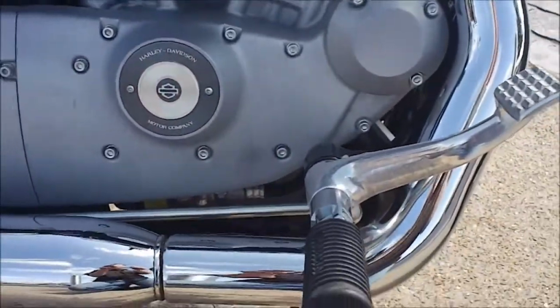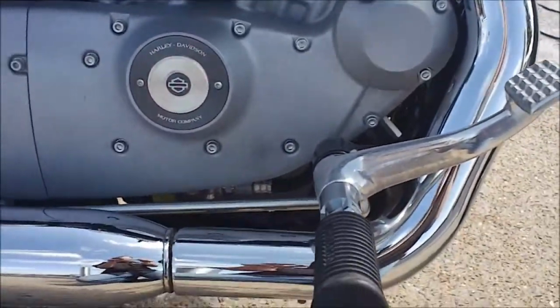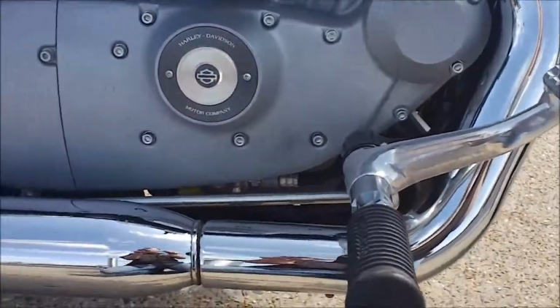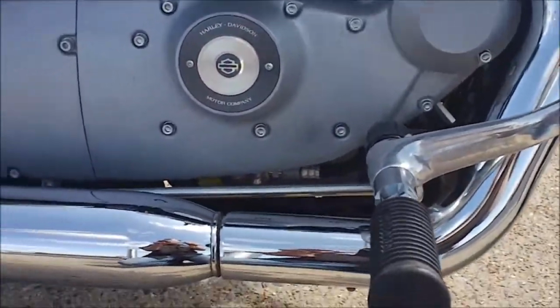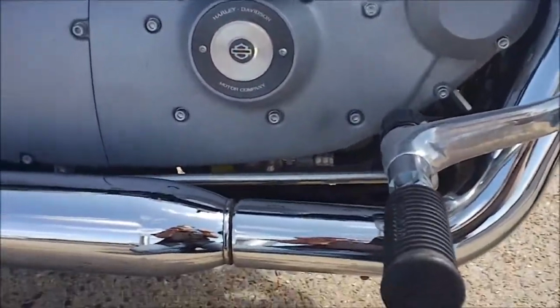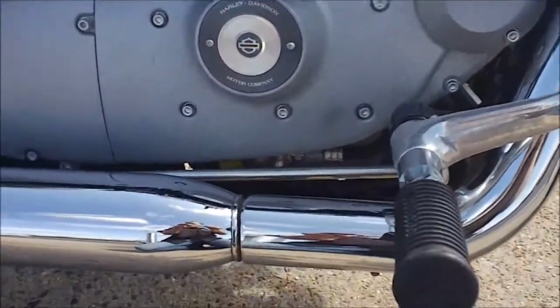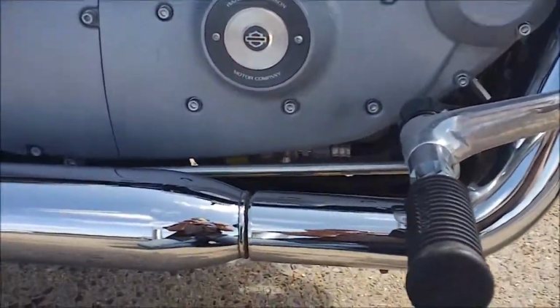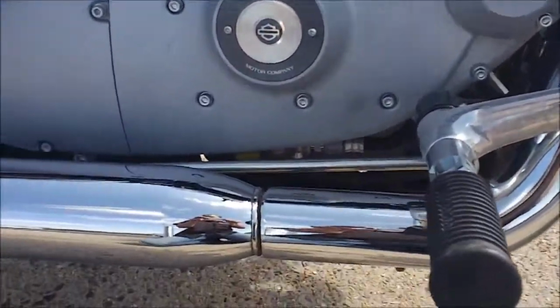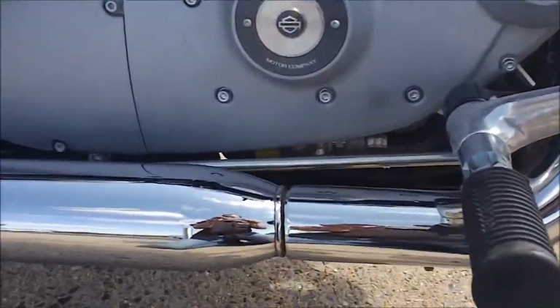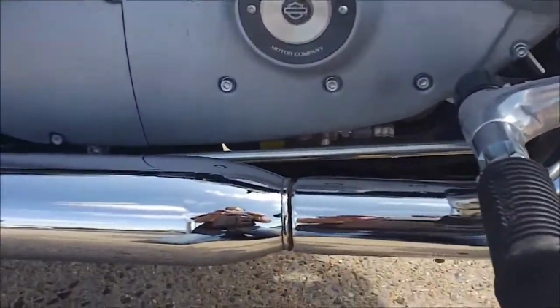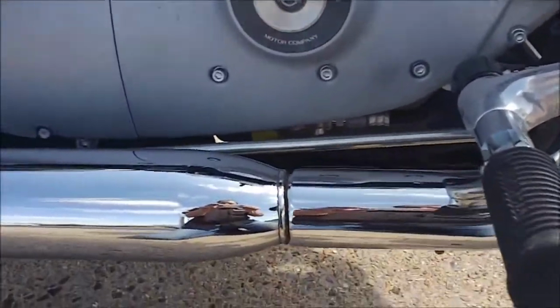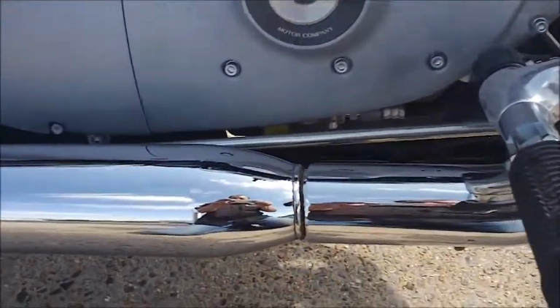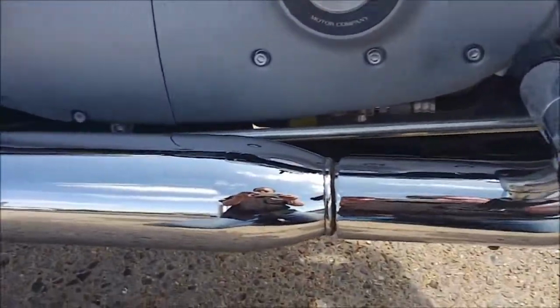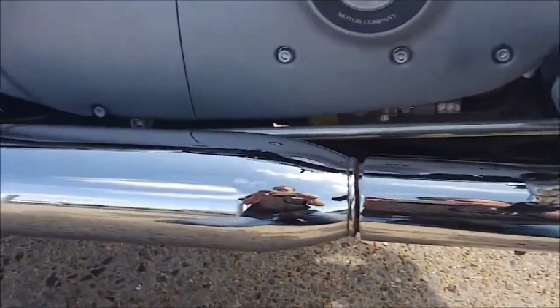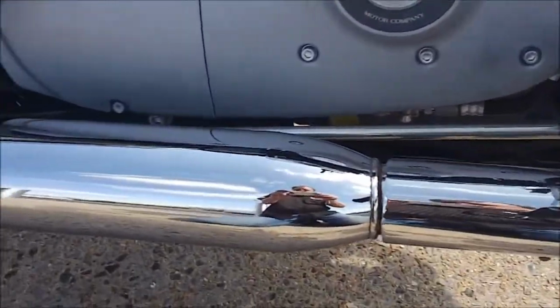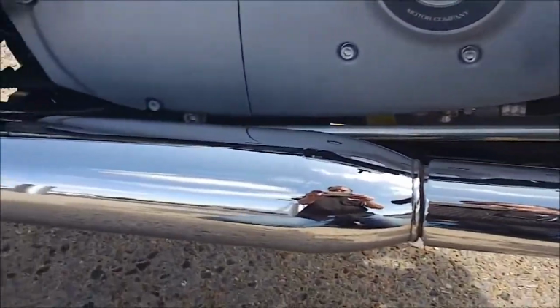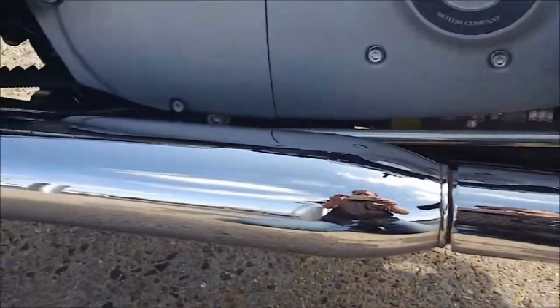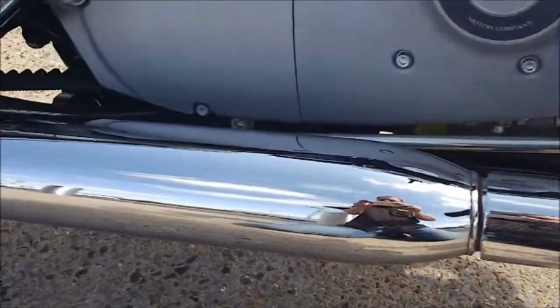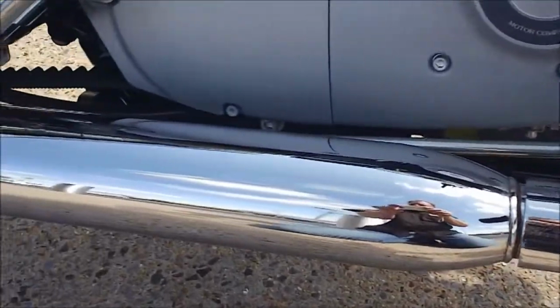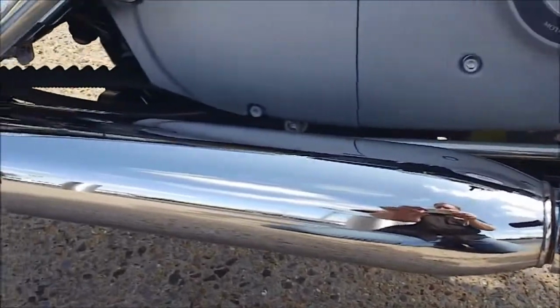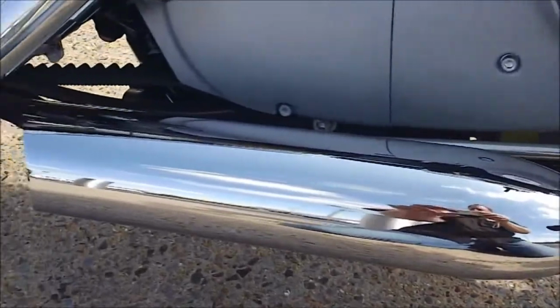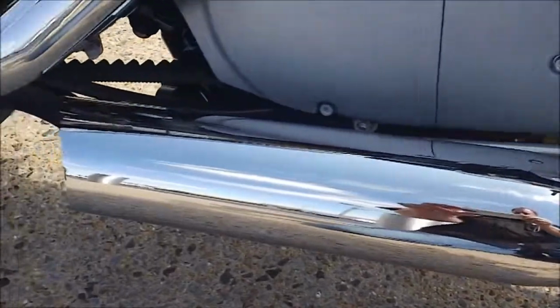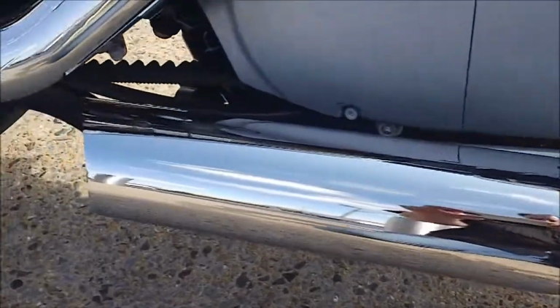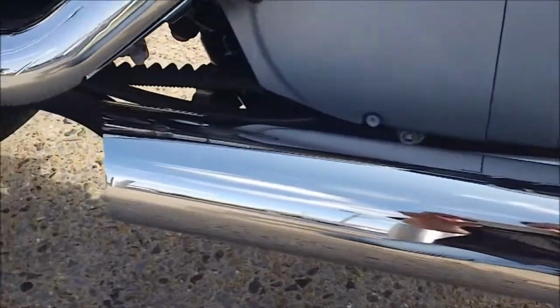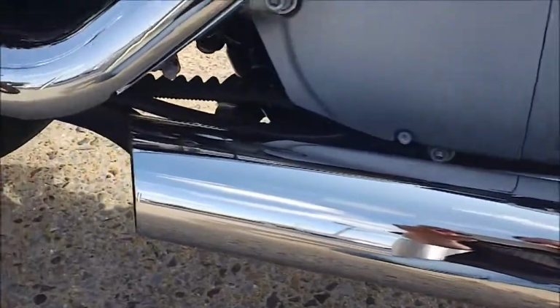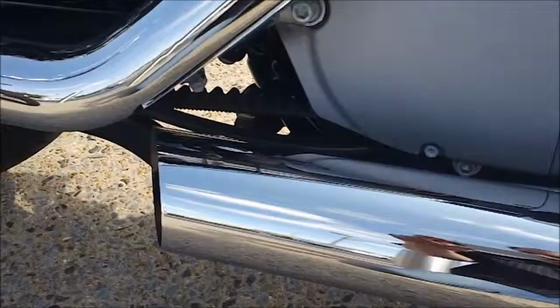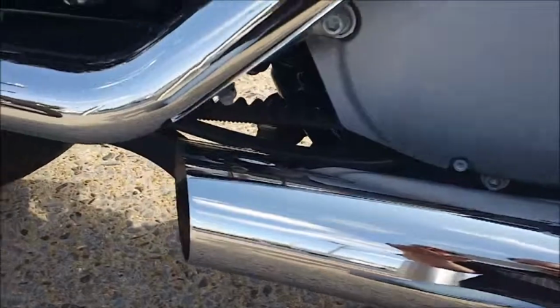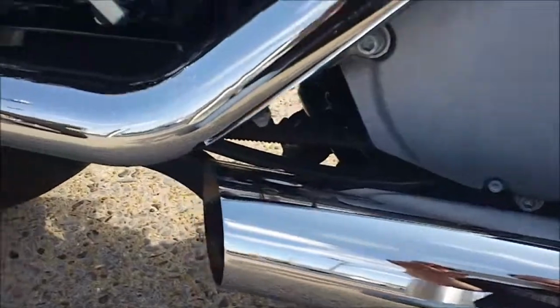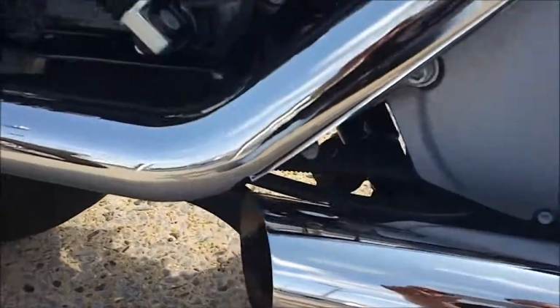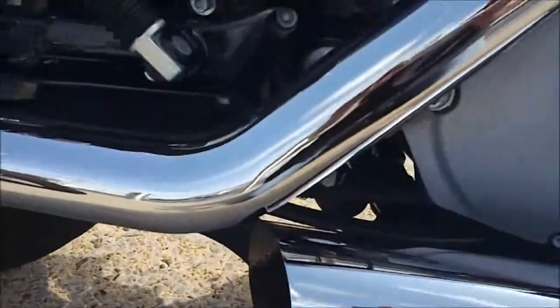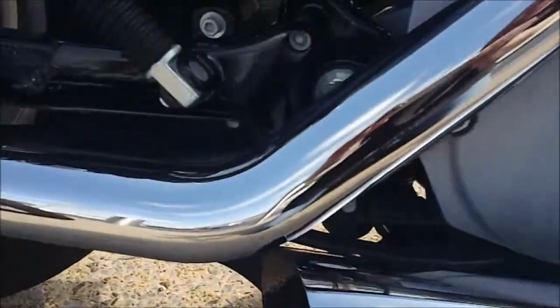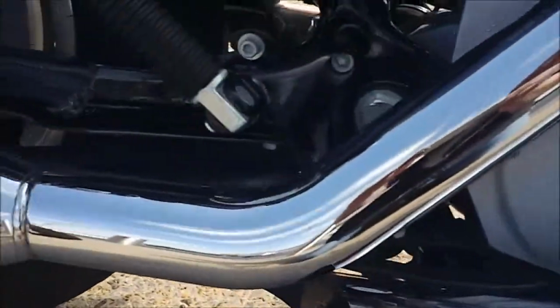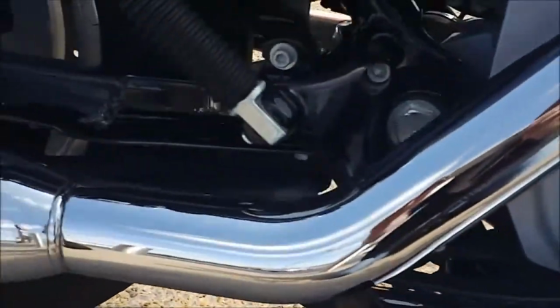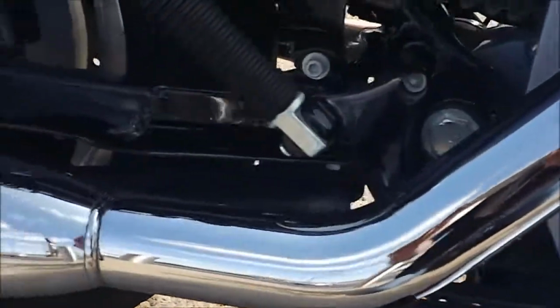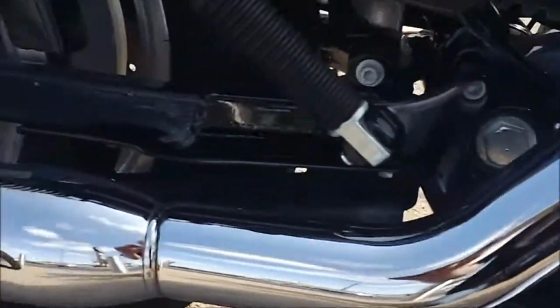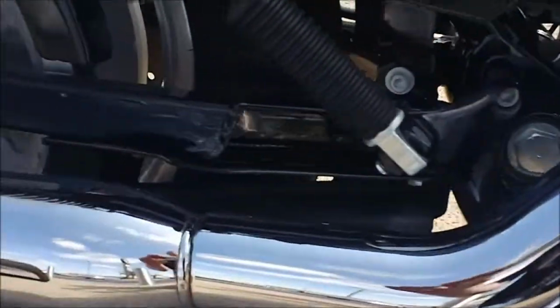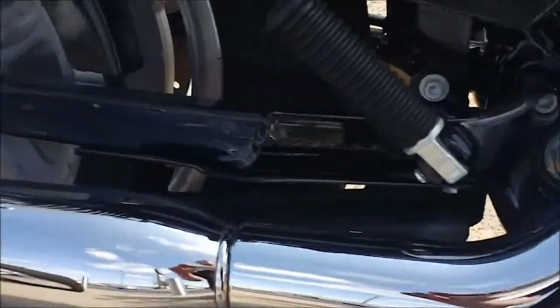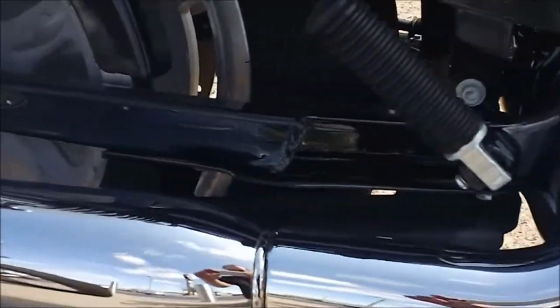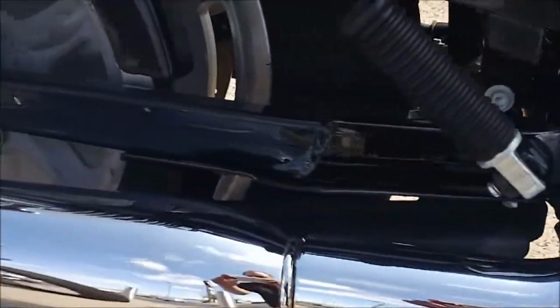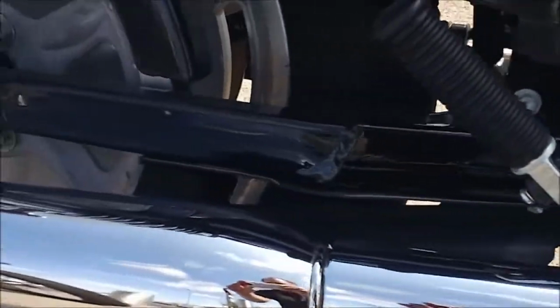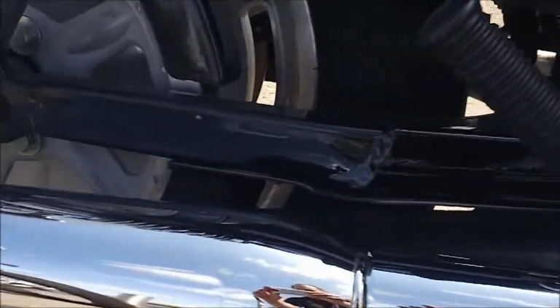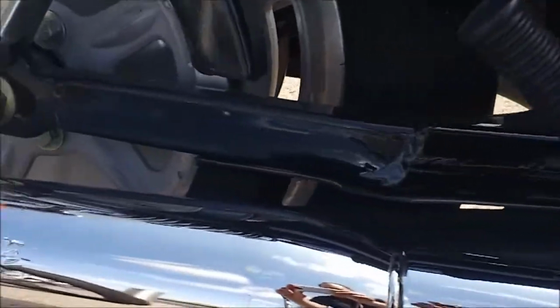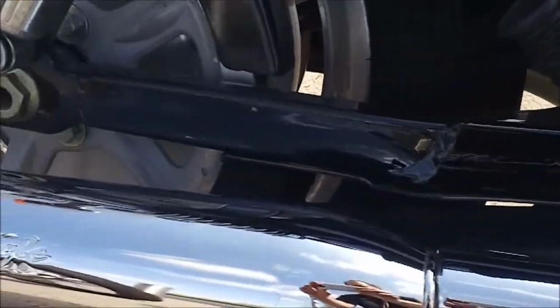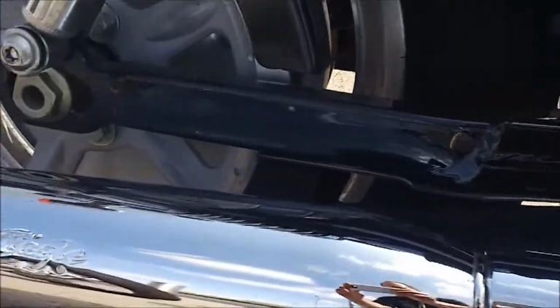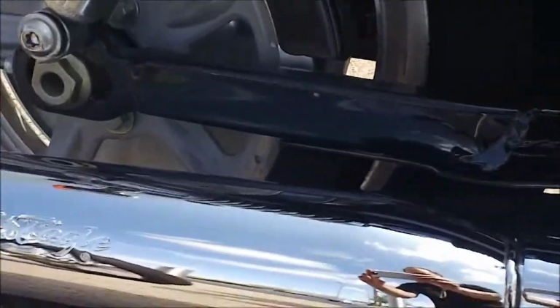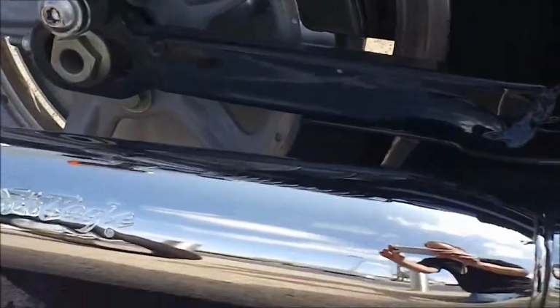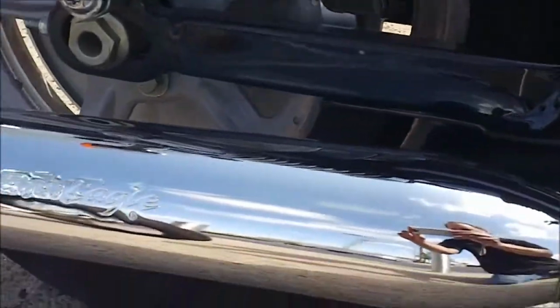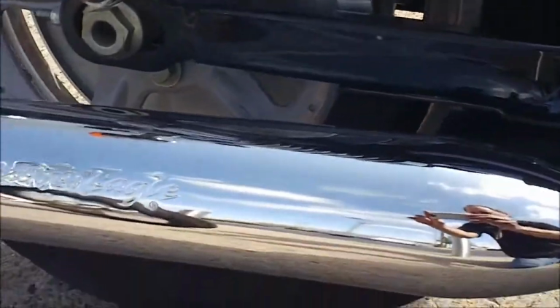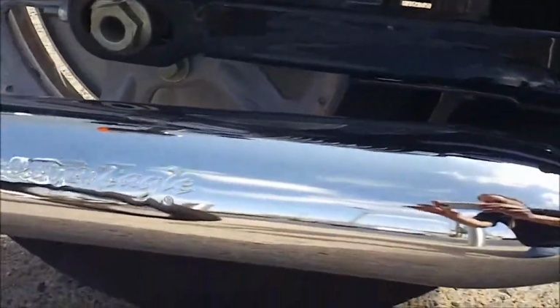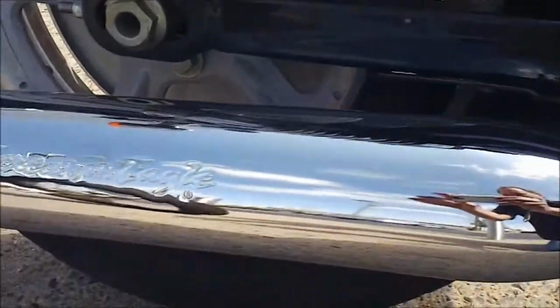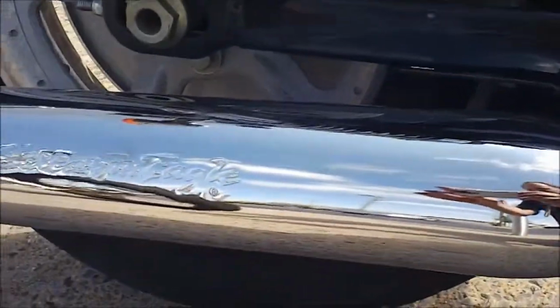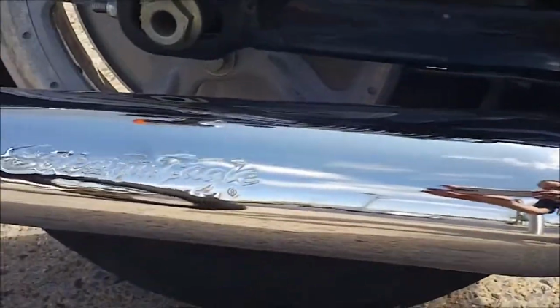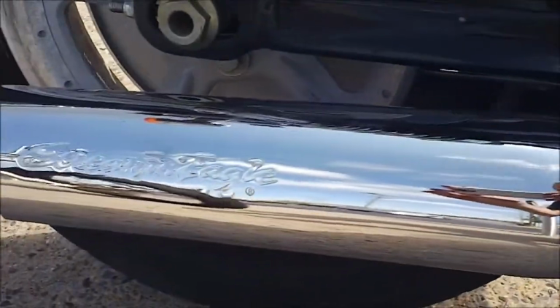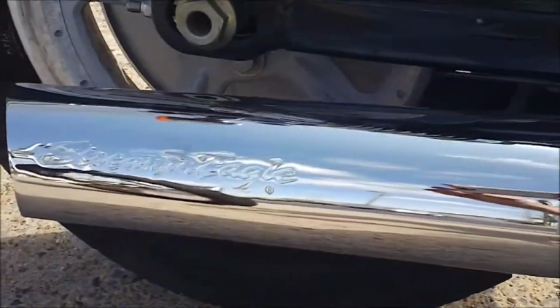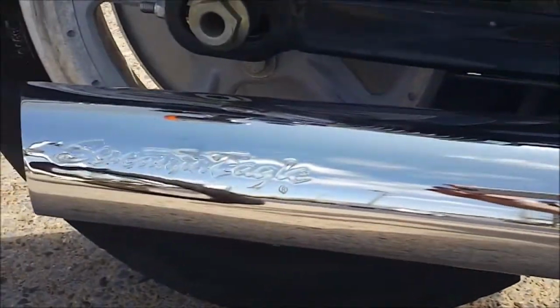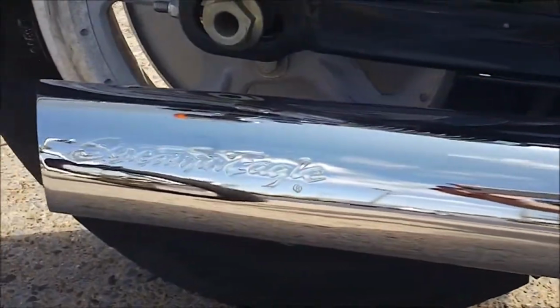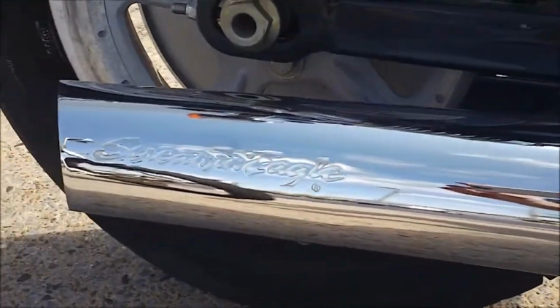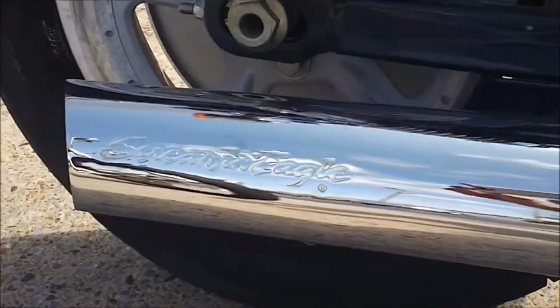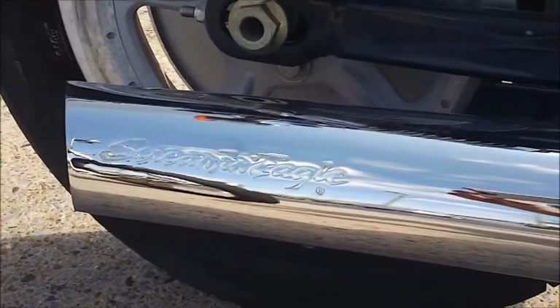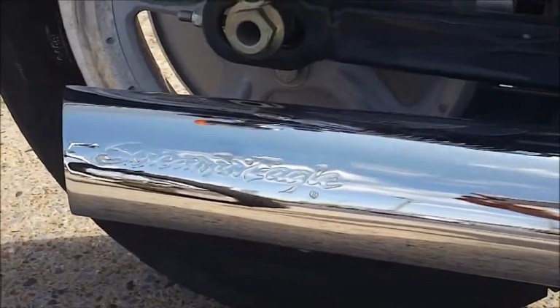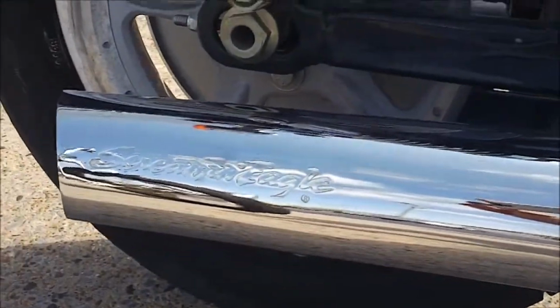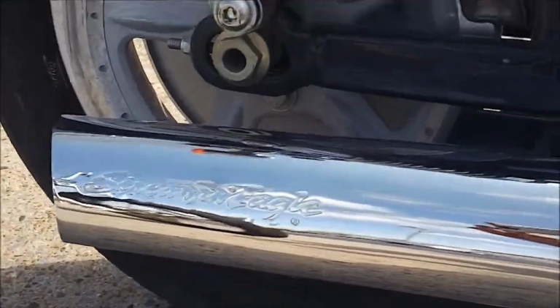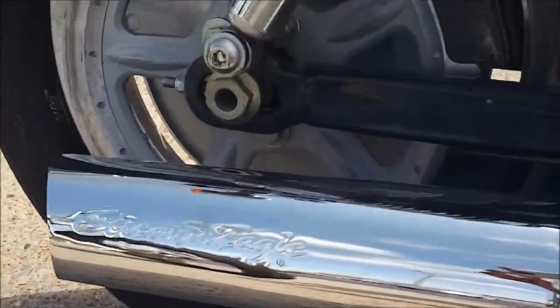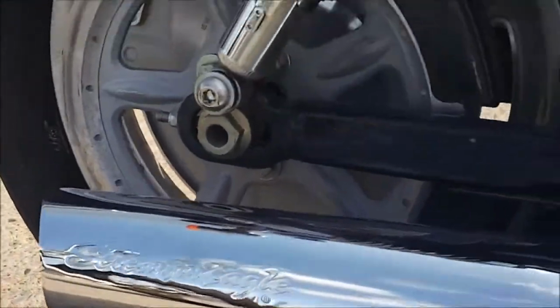It's got a set of slip-on mufflers — they look like they're a set of Screaming Eagles. There we go, we can see those.